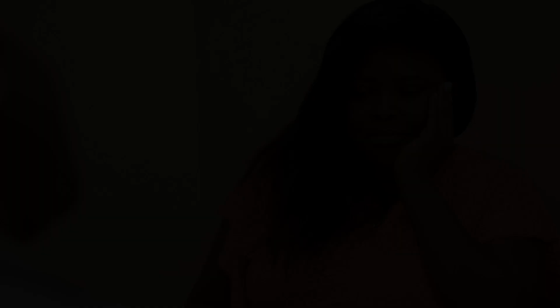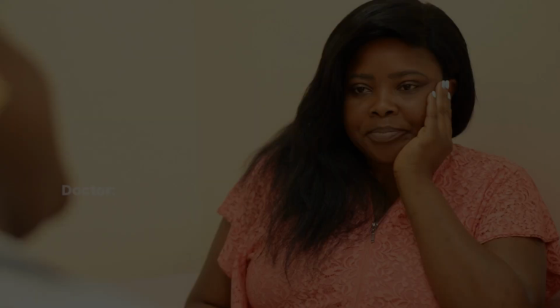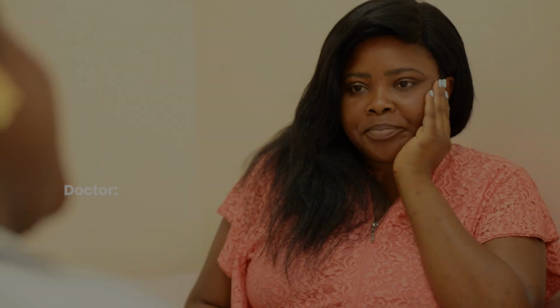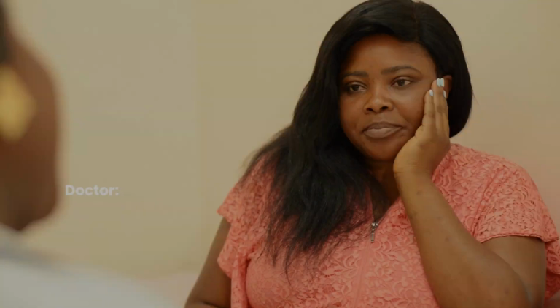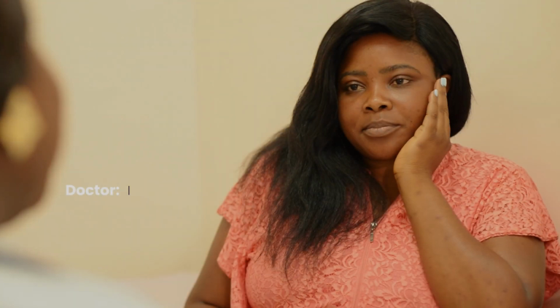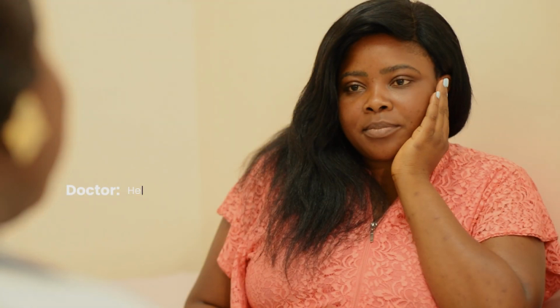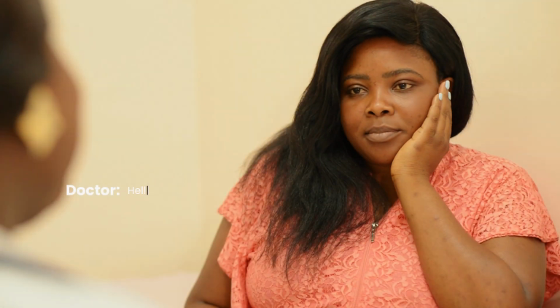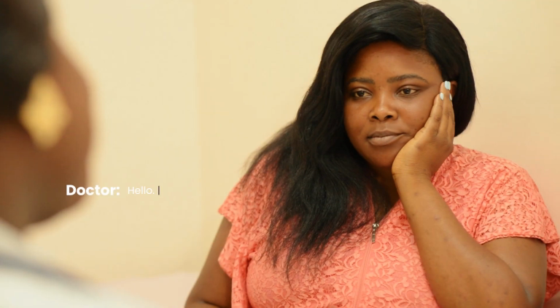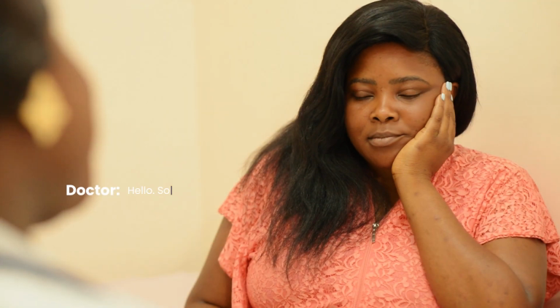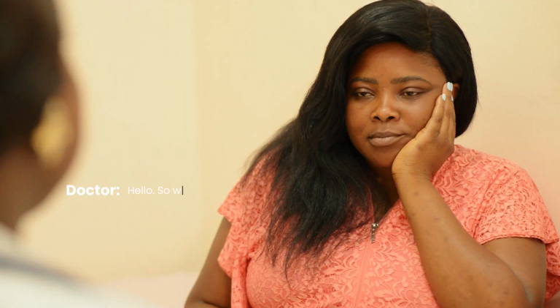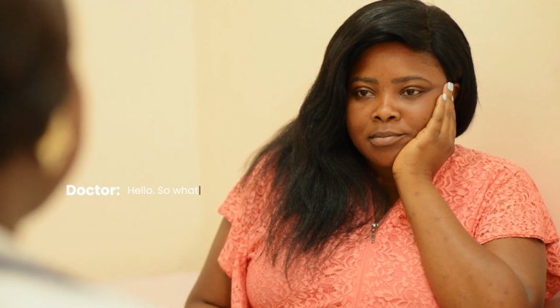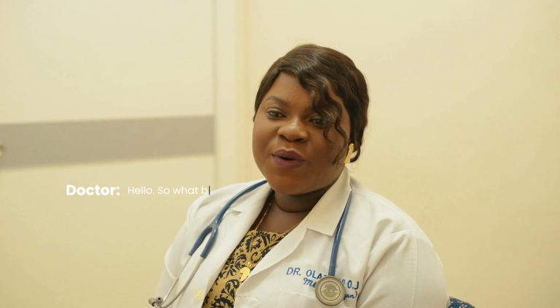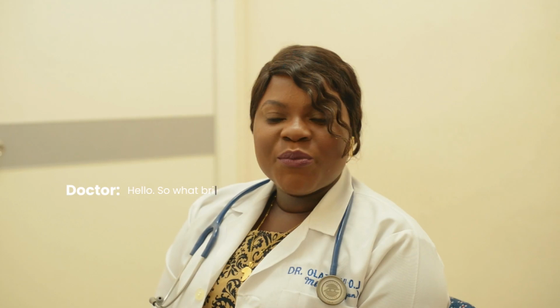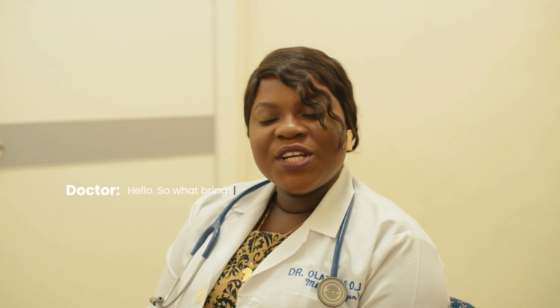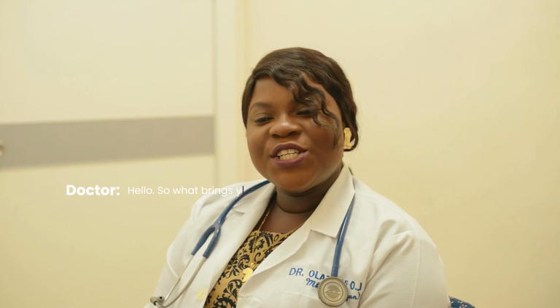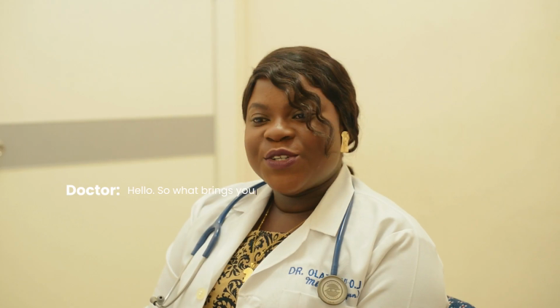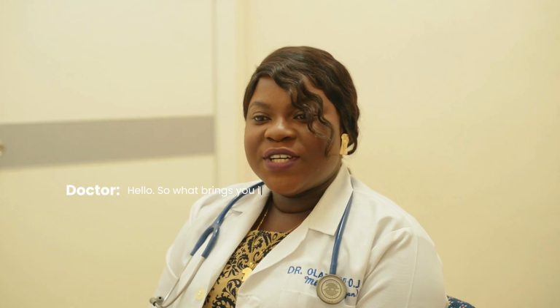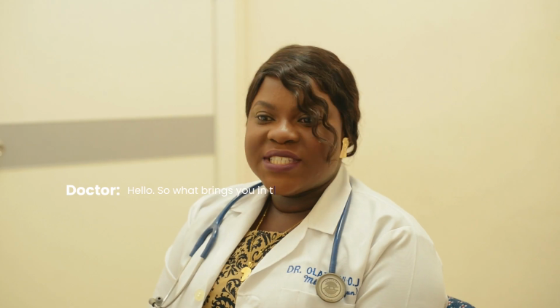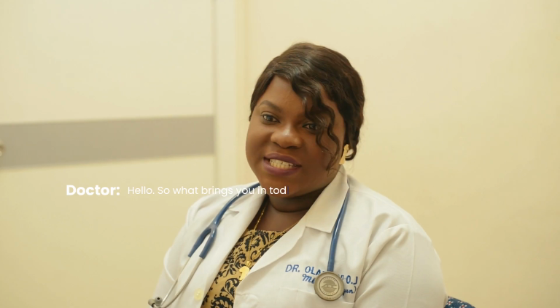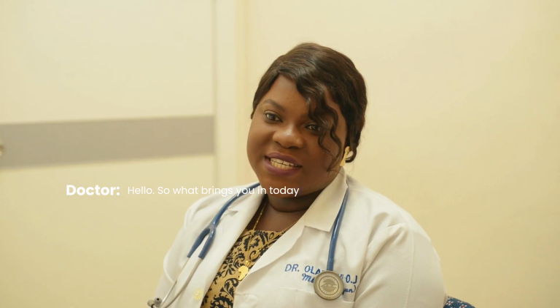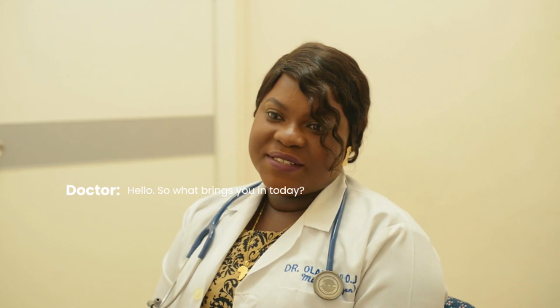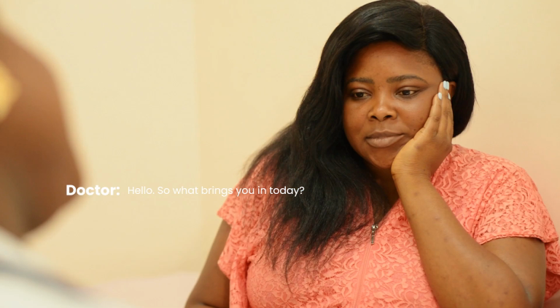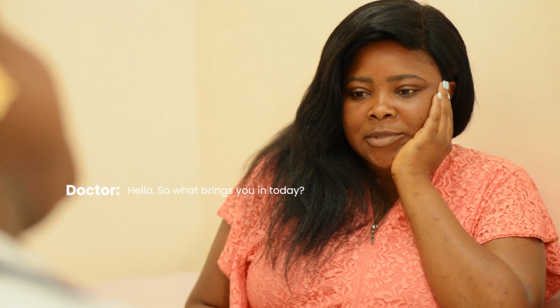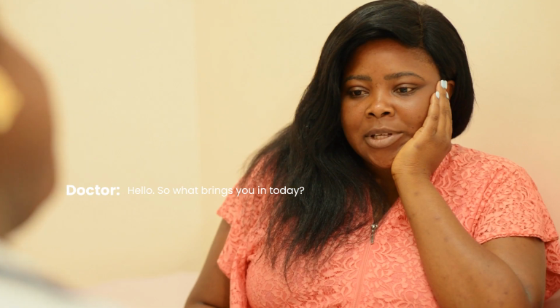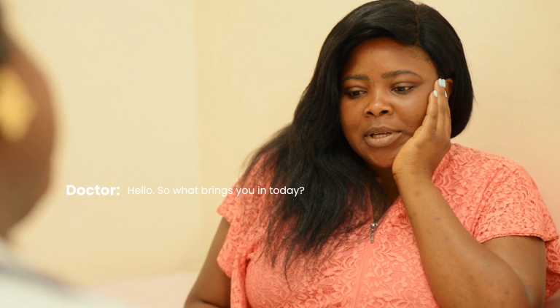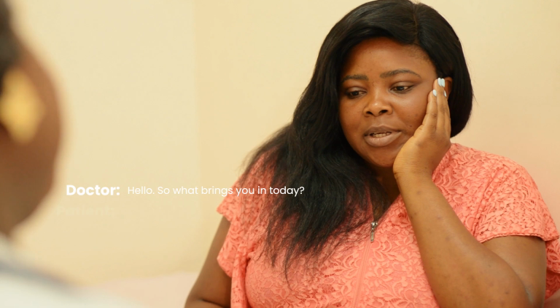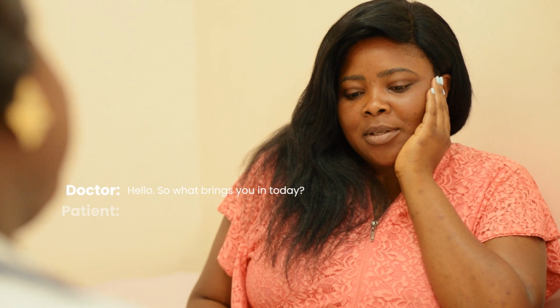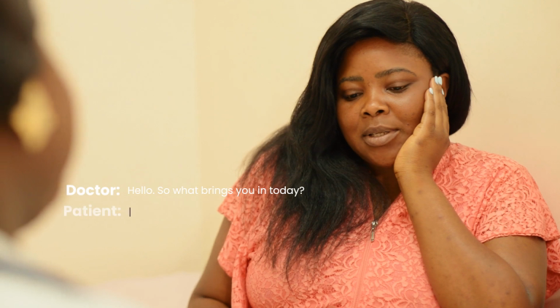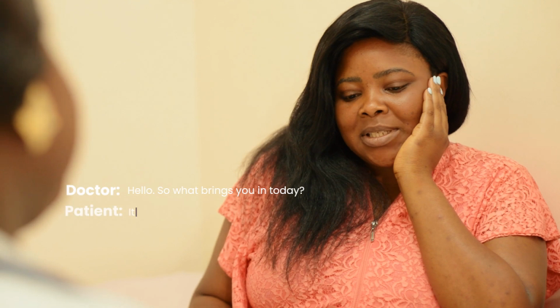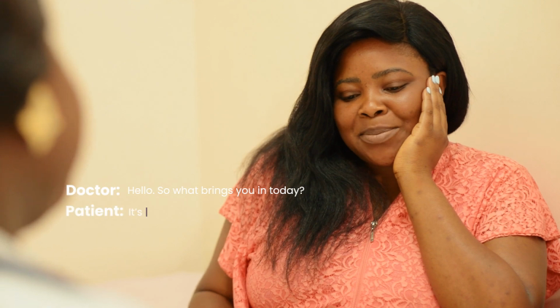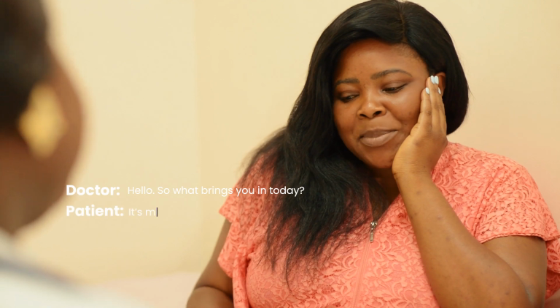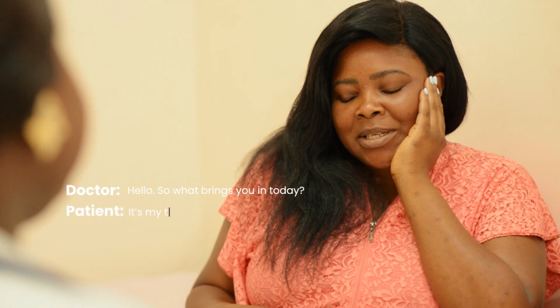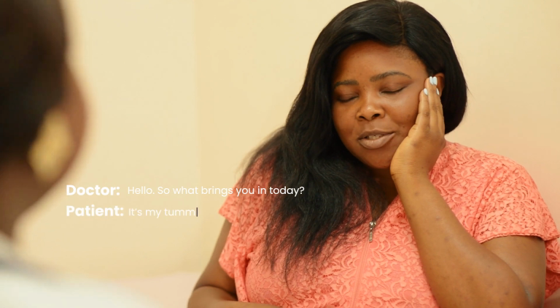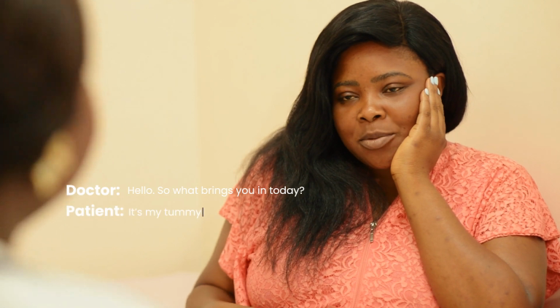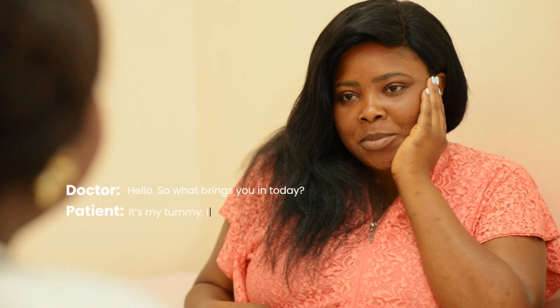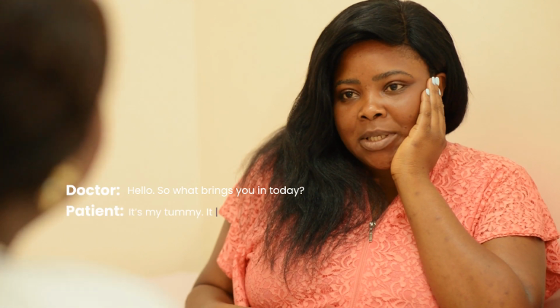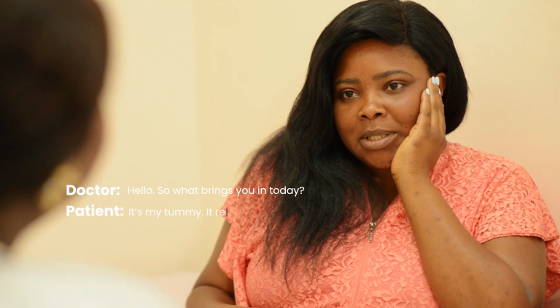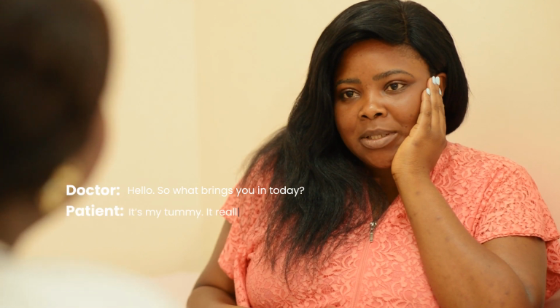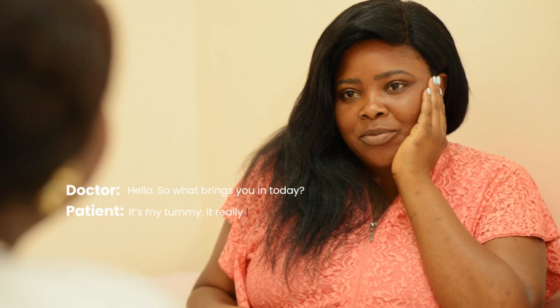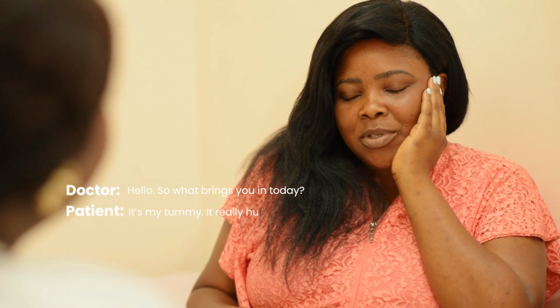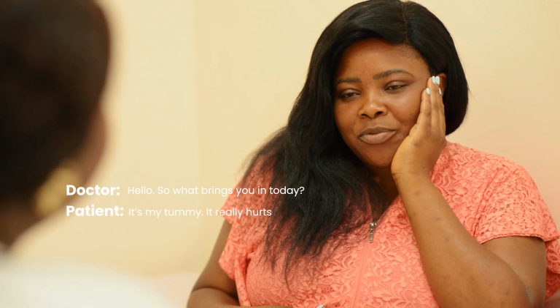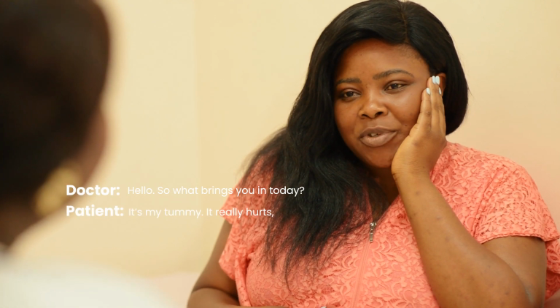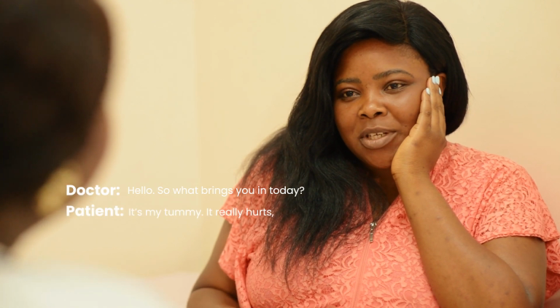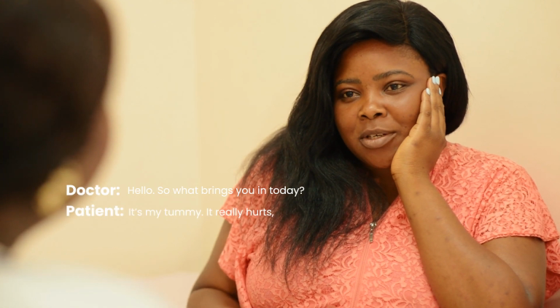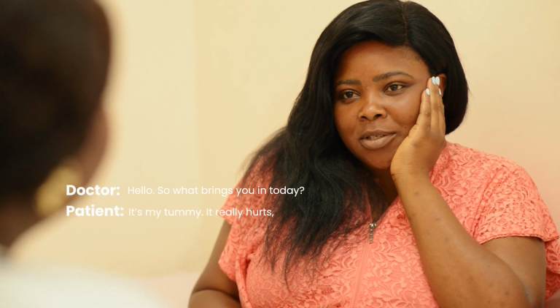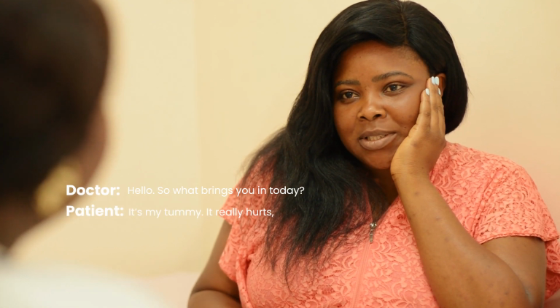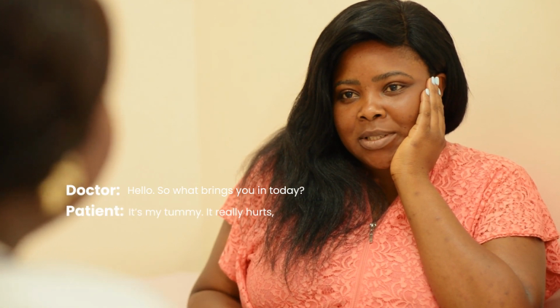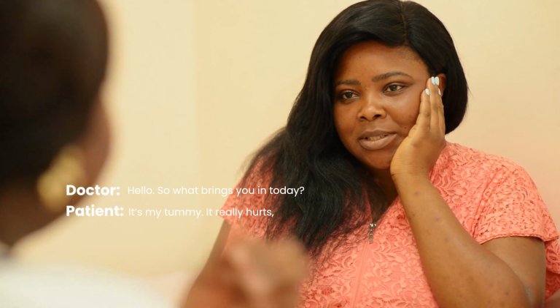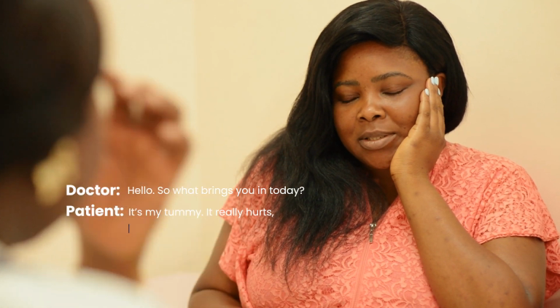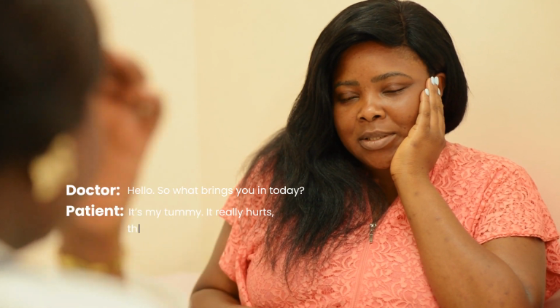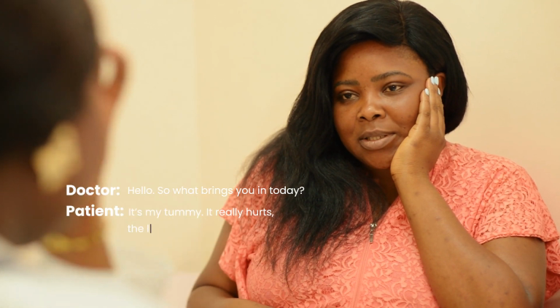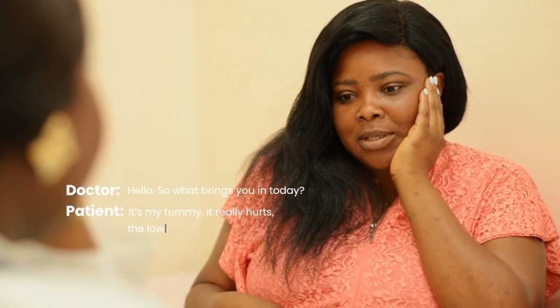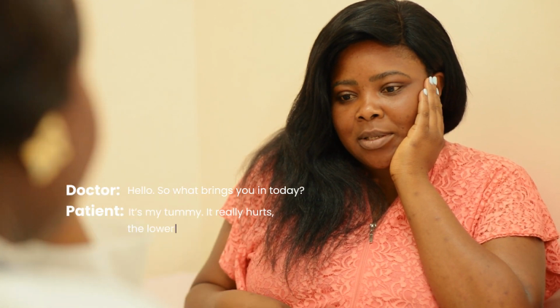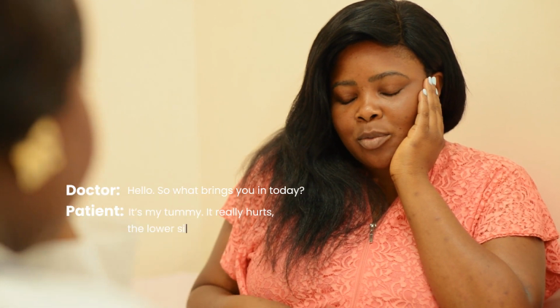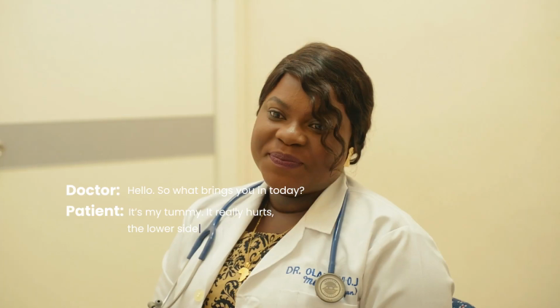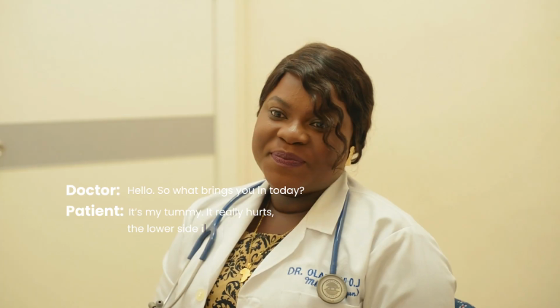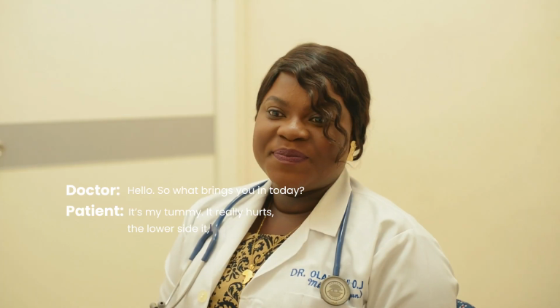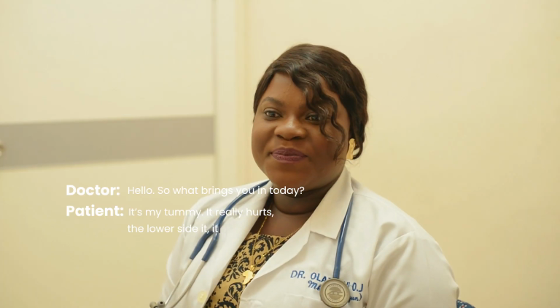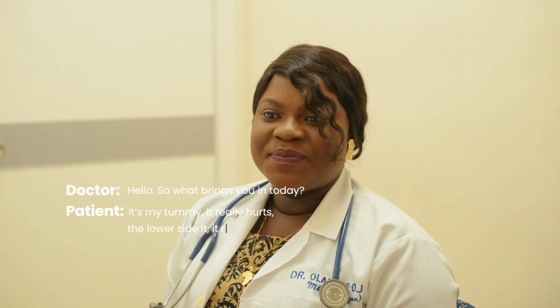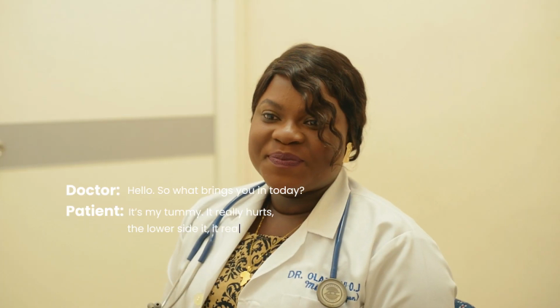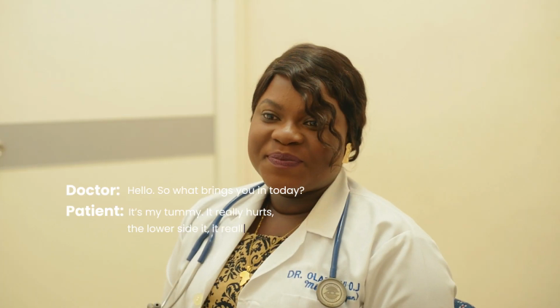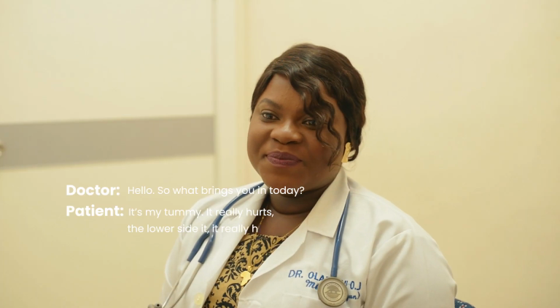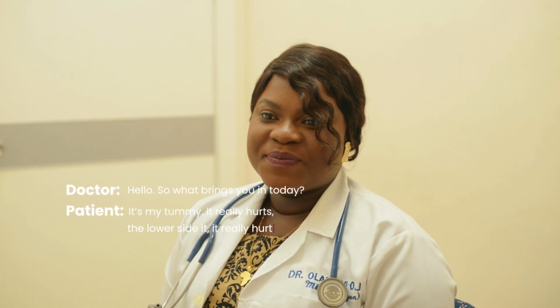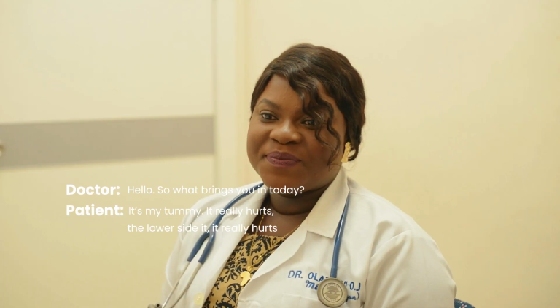Hello, so what brings you in today? It's my tummy. It really hurts. The lower side of it.